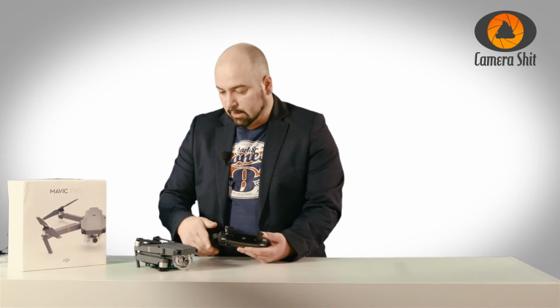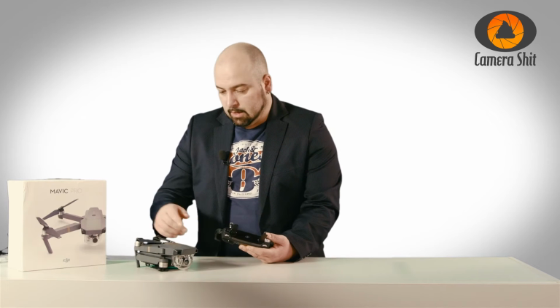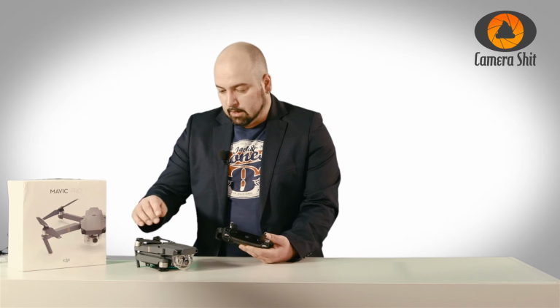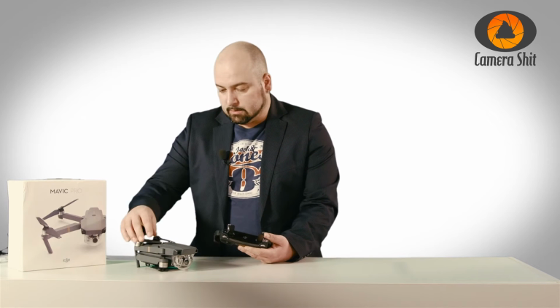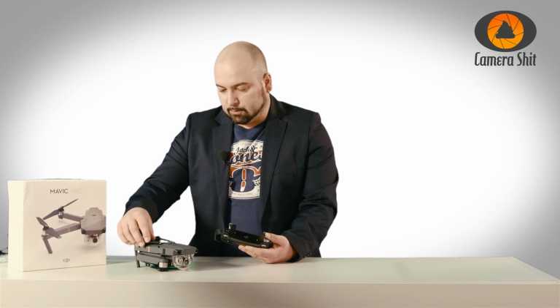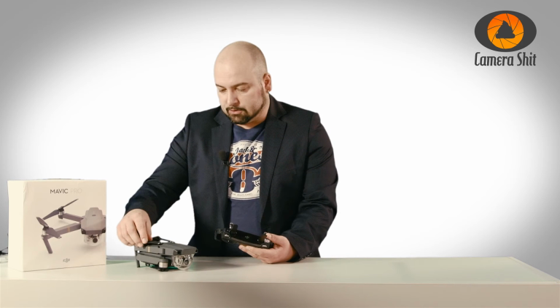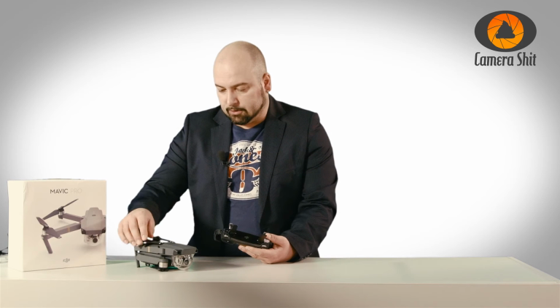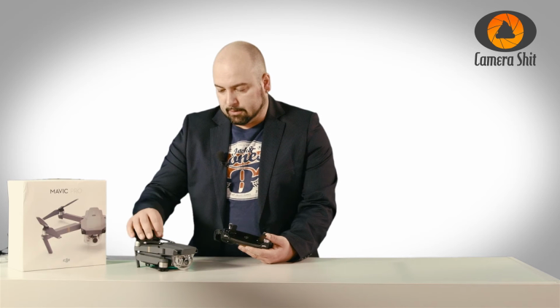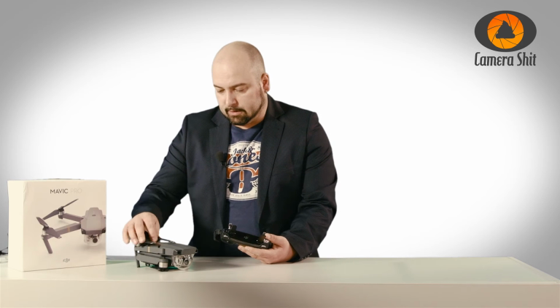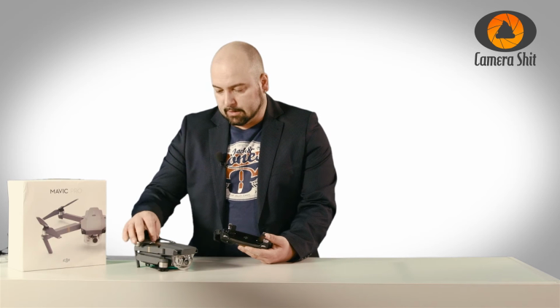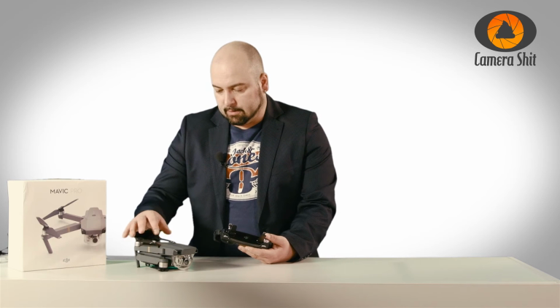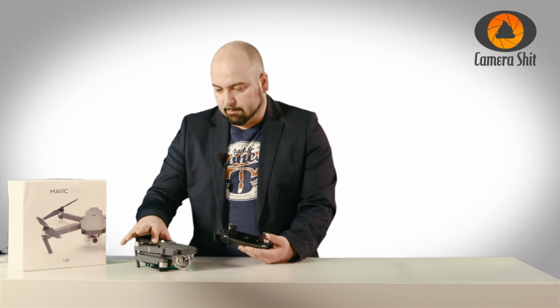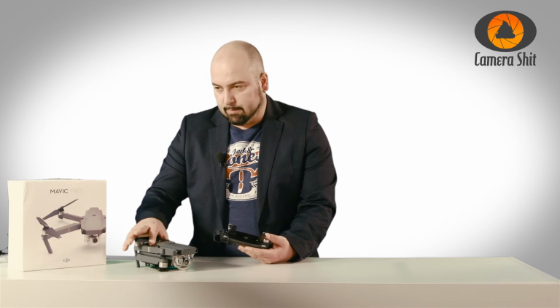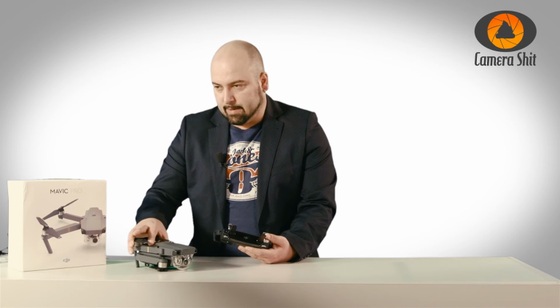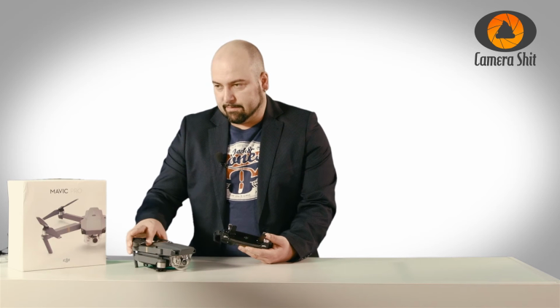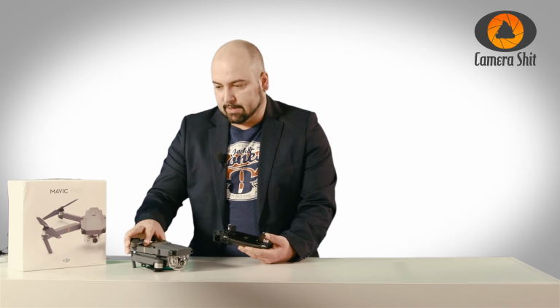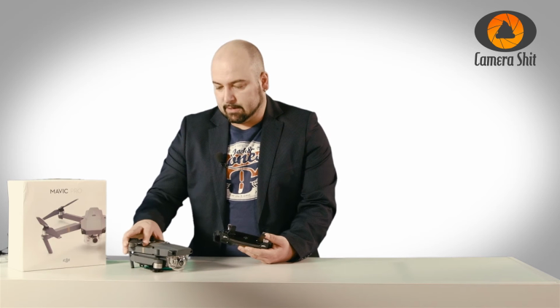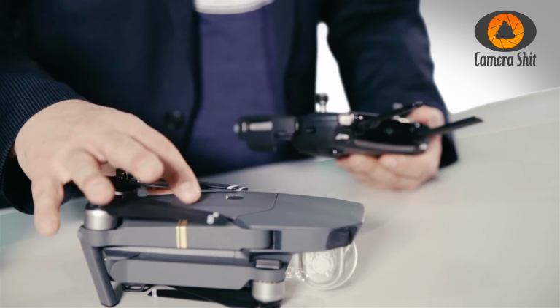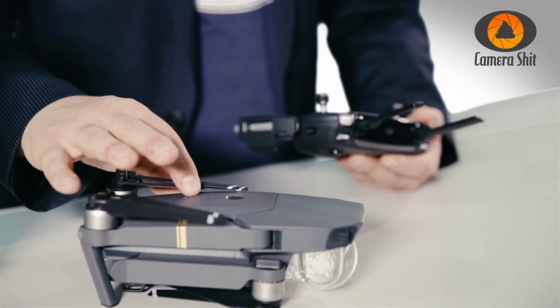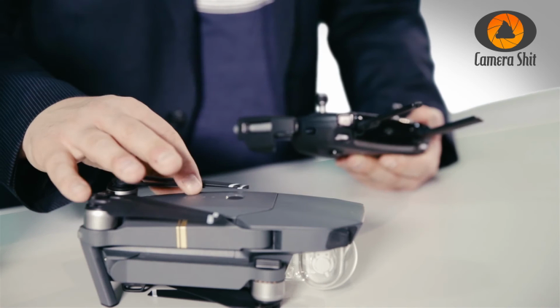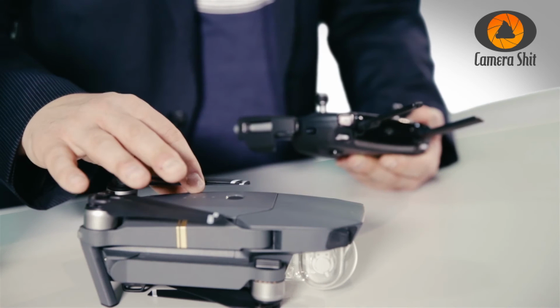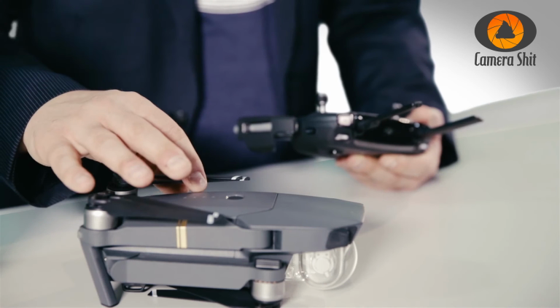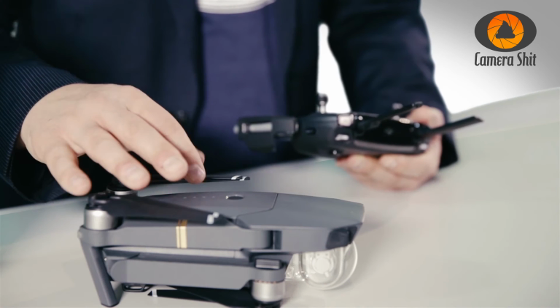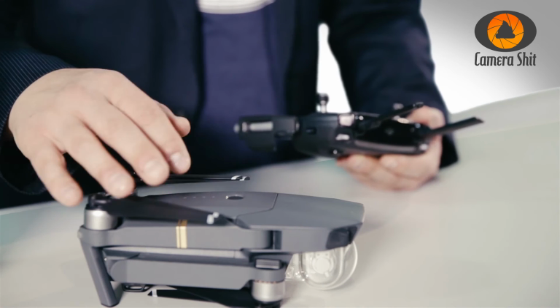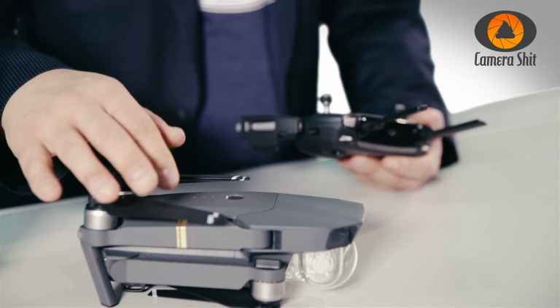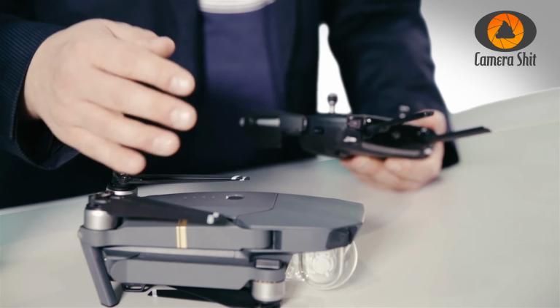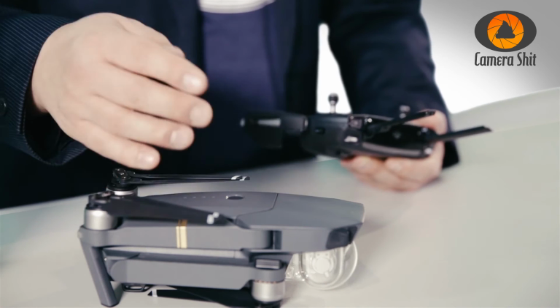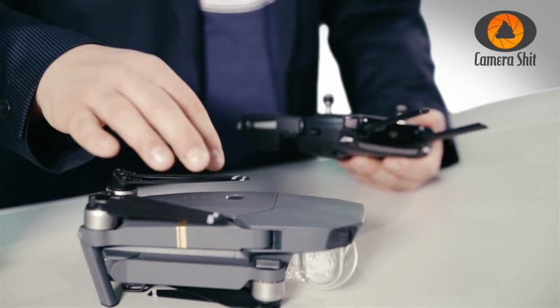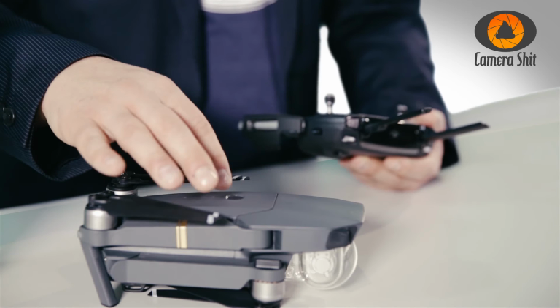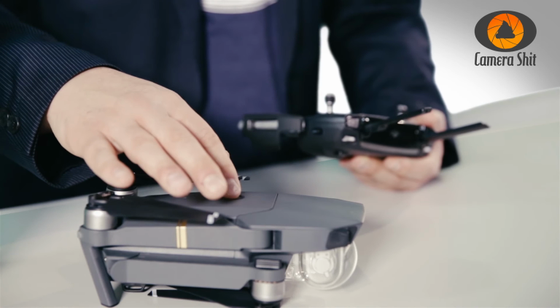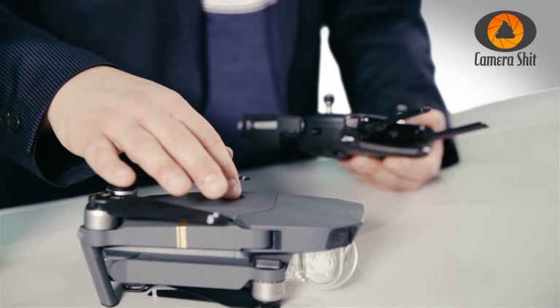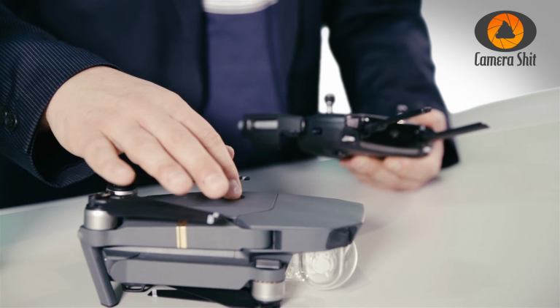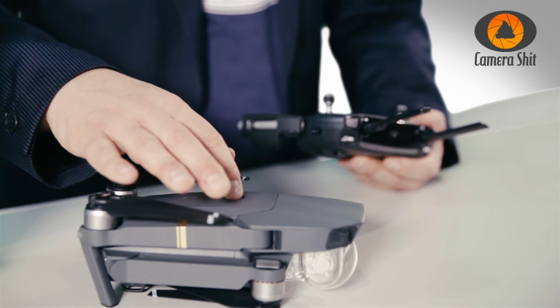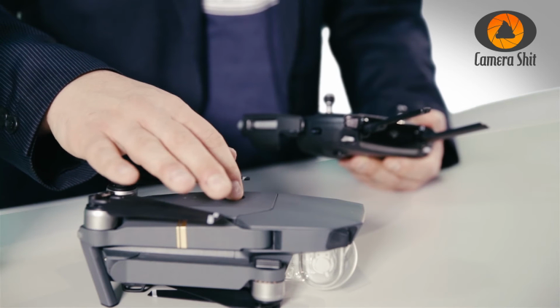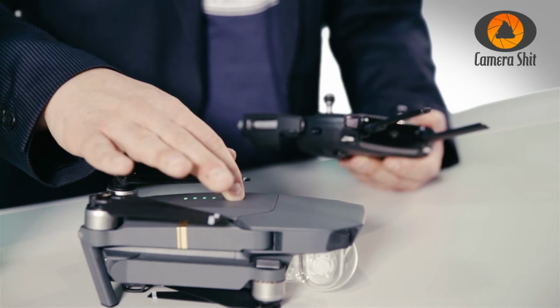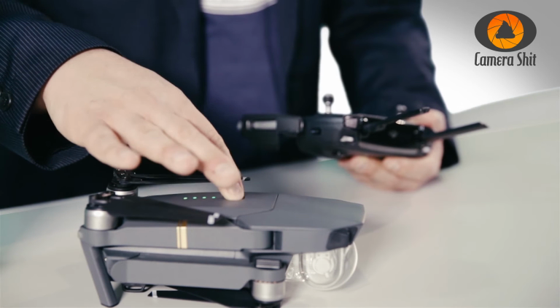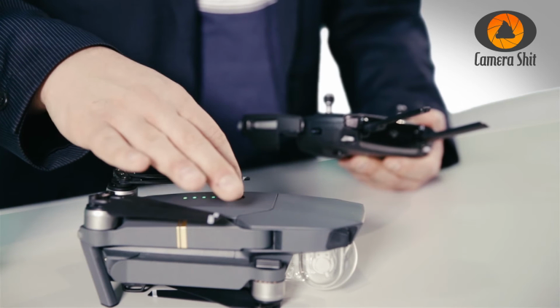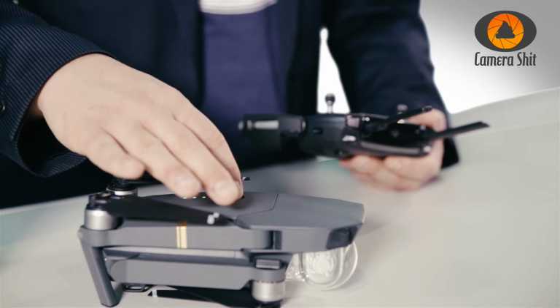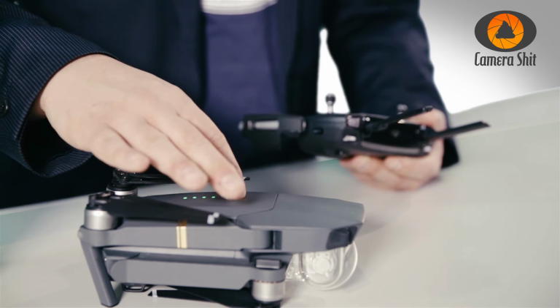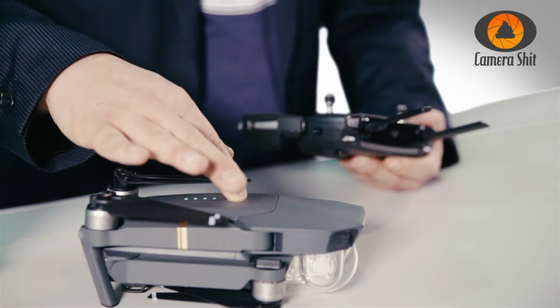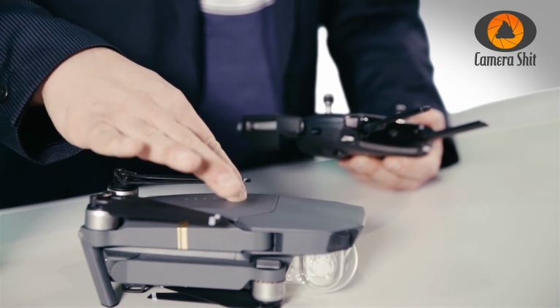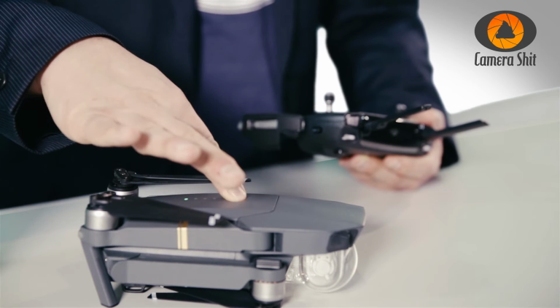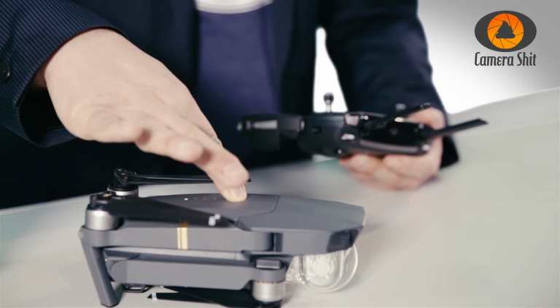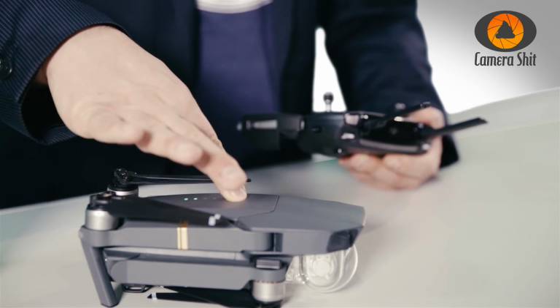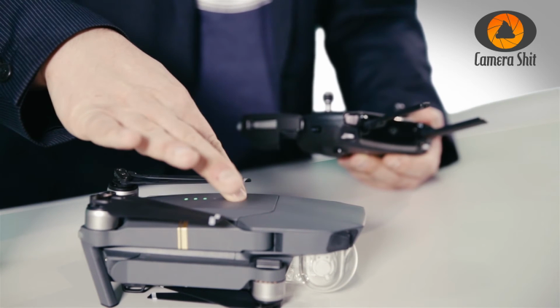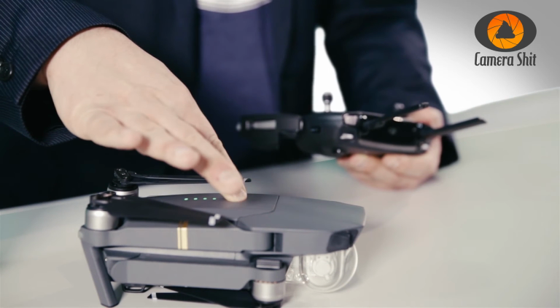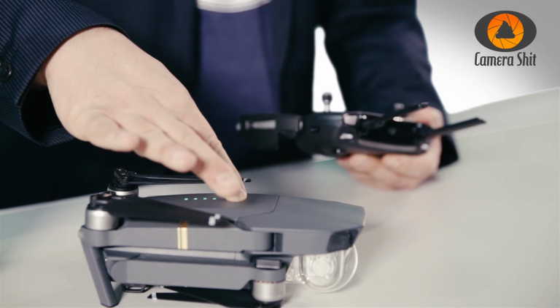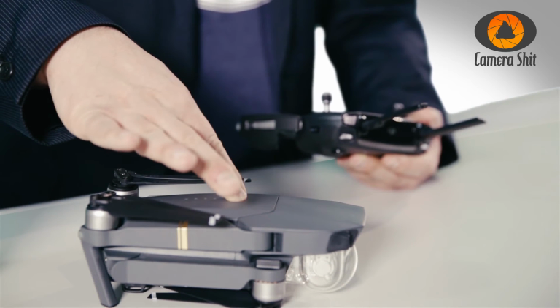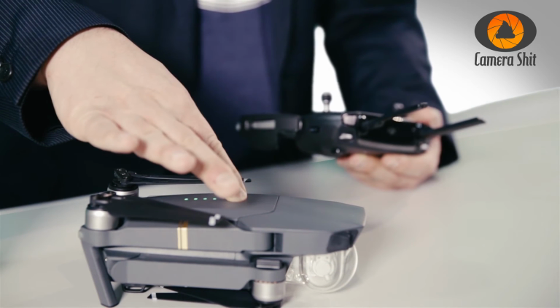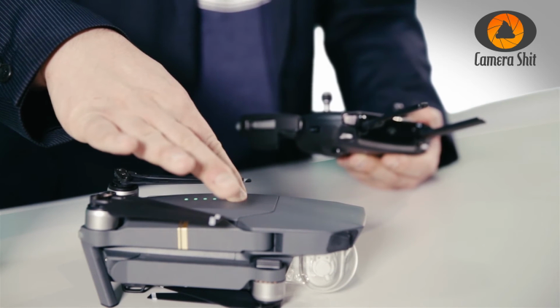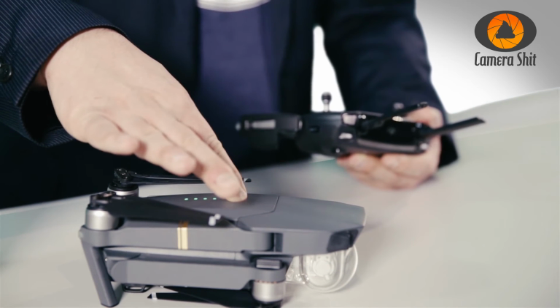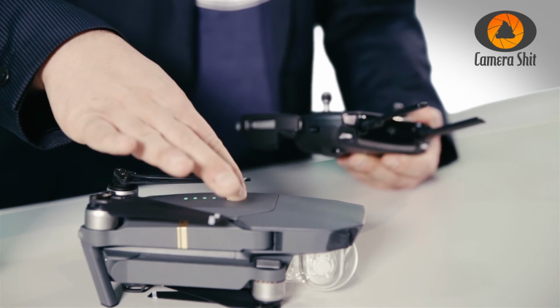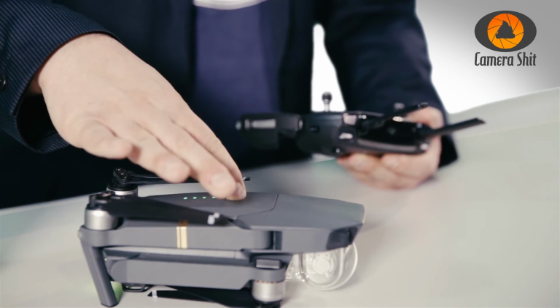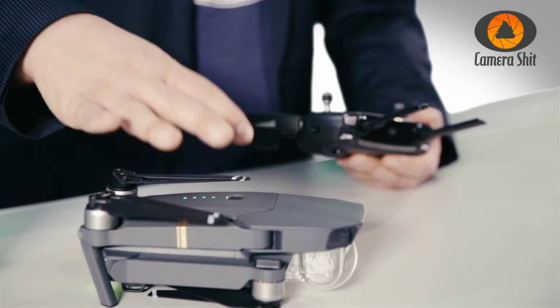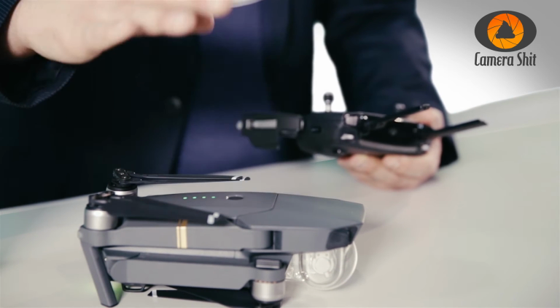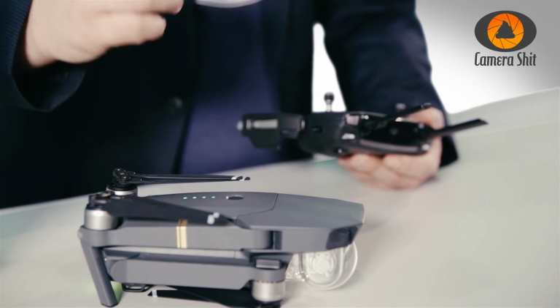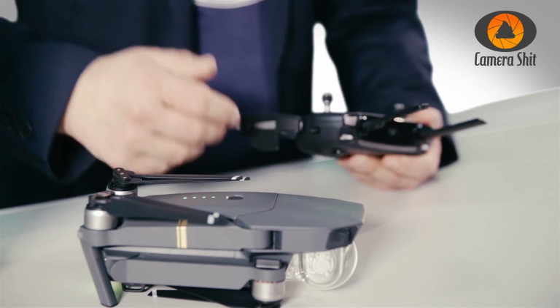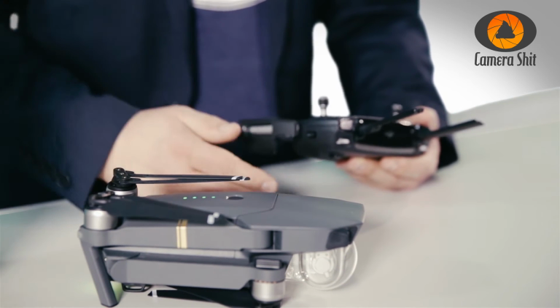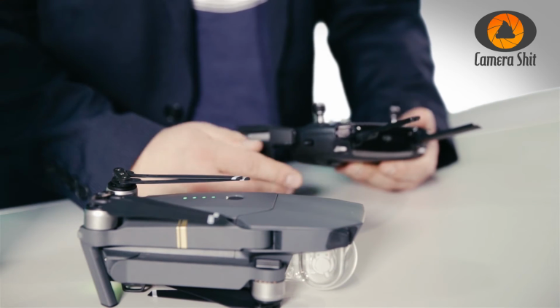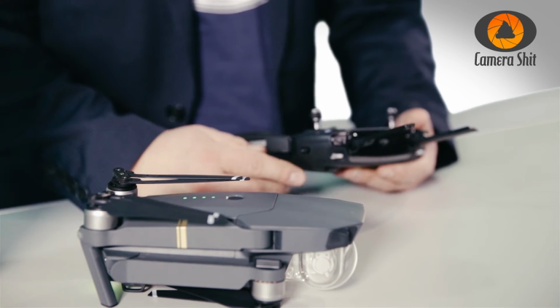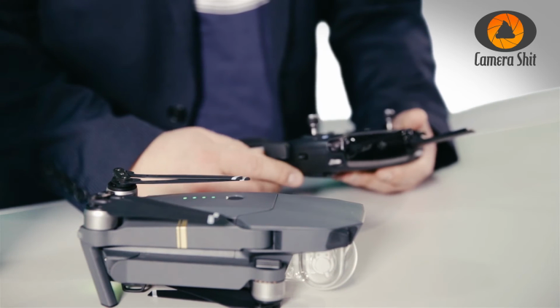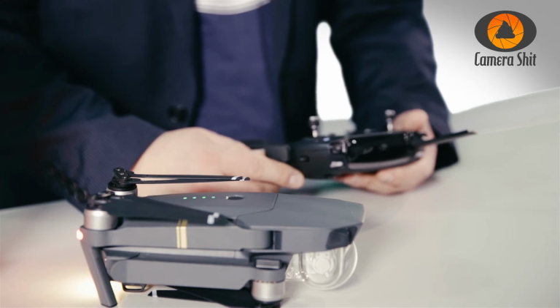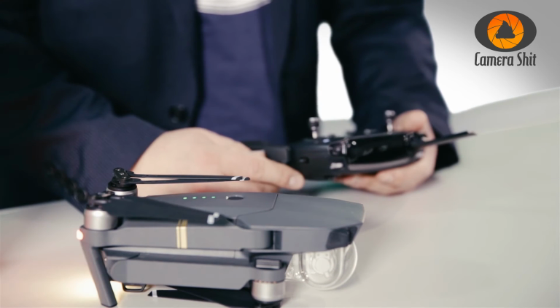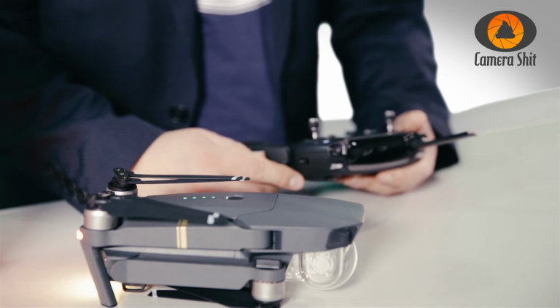So we turn the Mavic on. It's the same process — just hit once and then a longer tap.